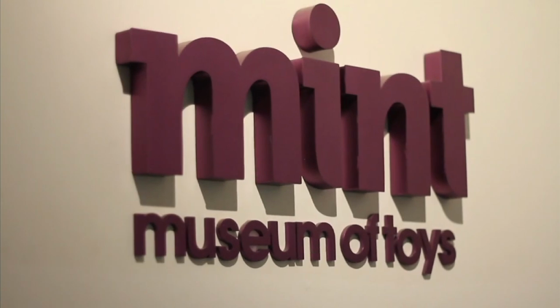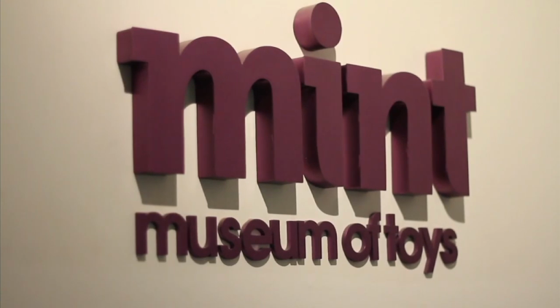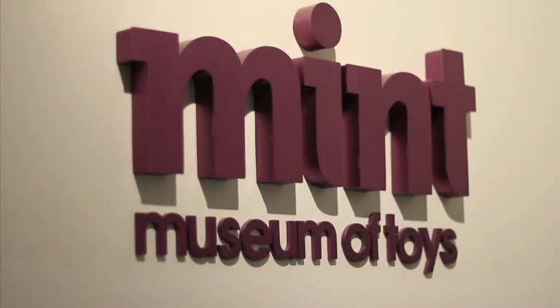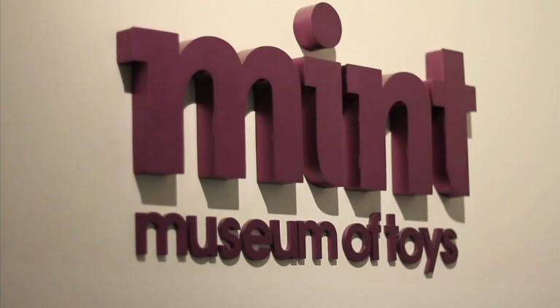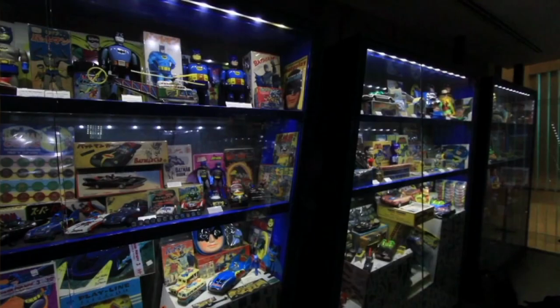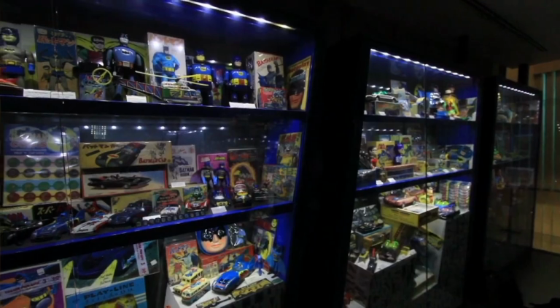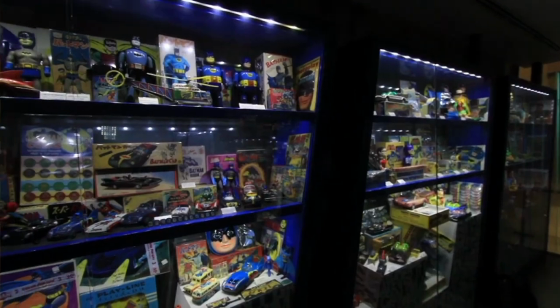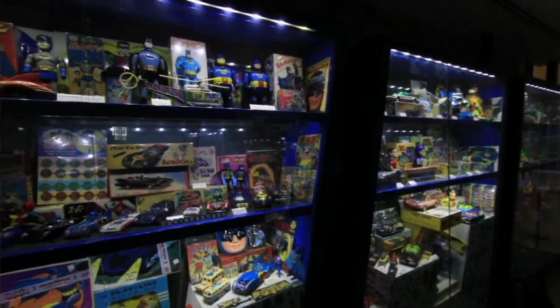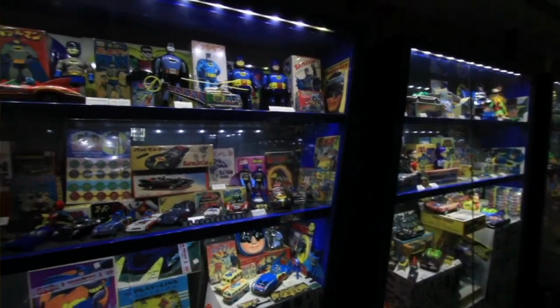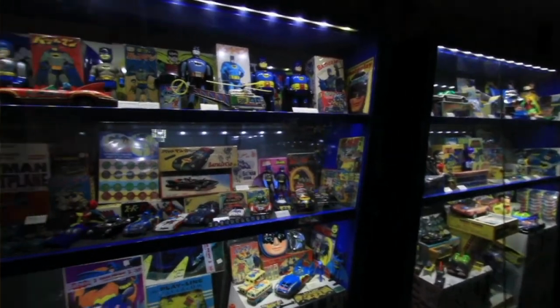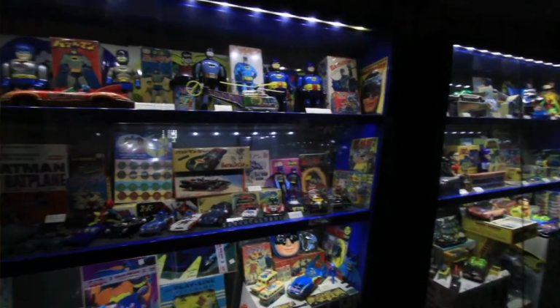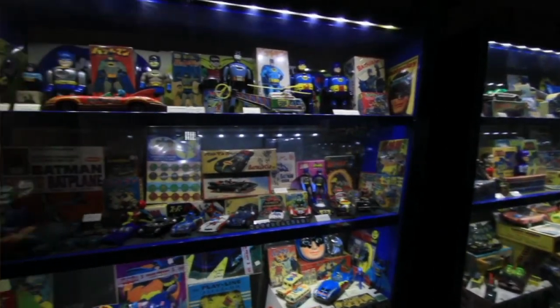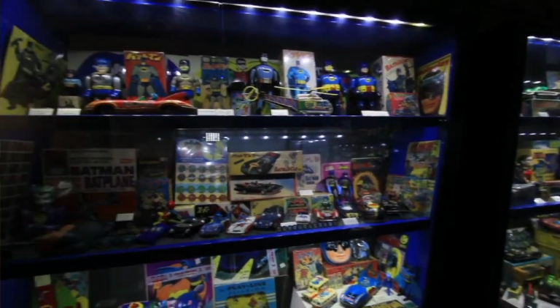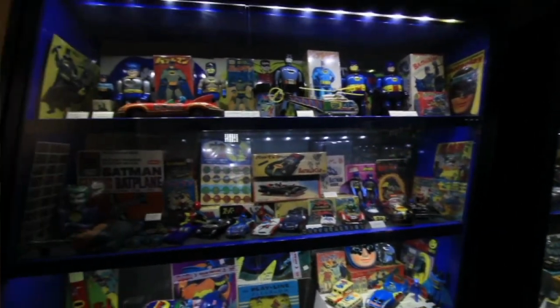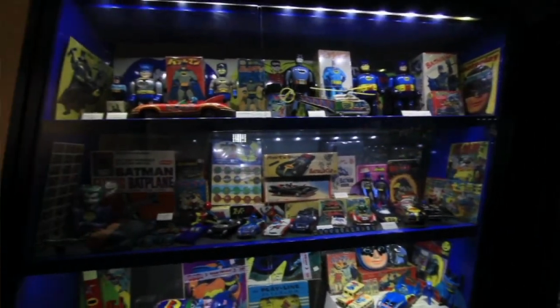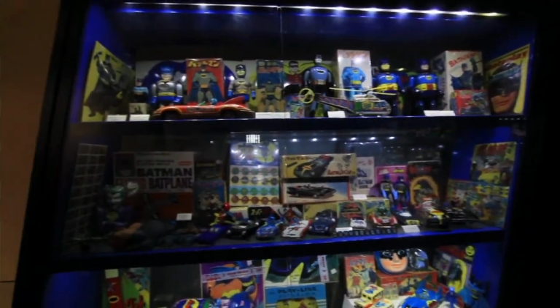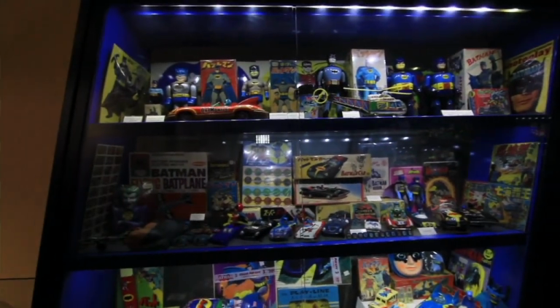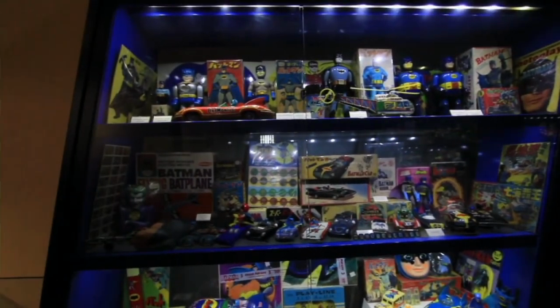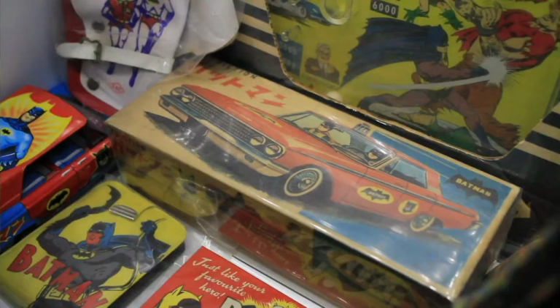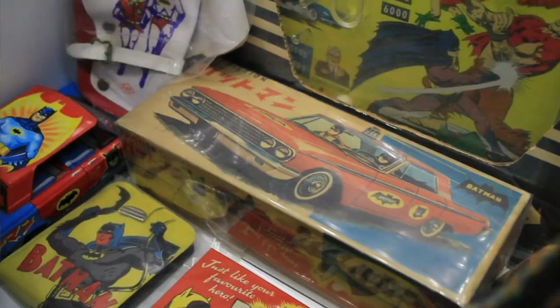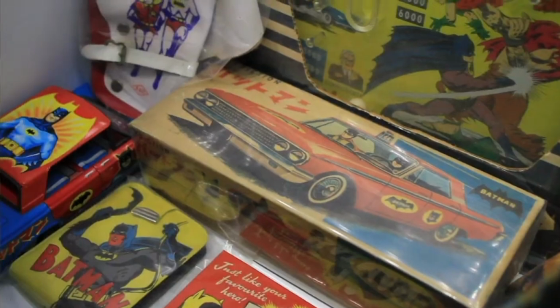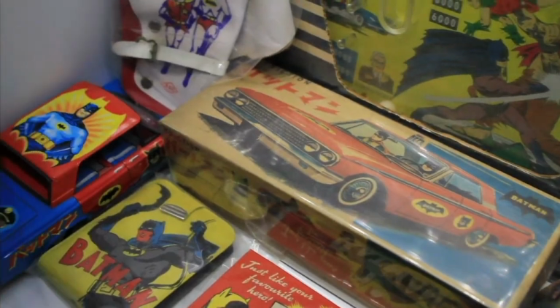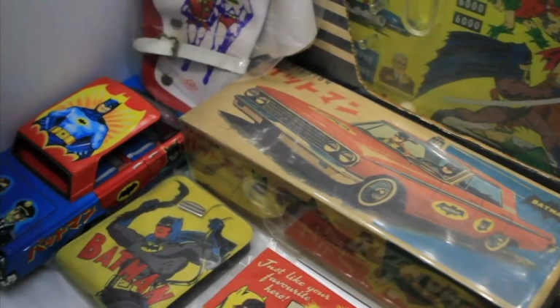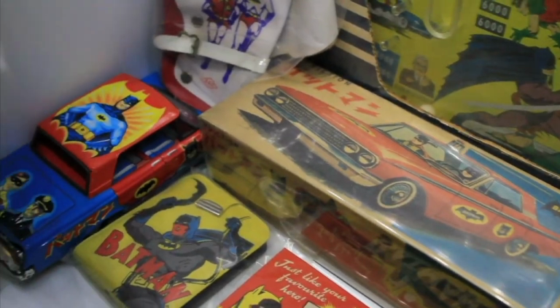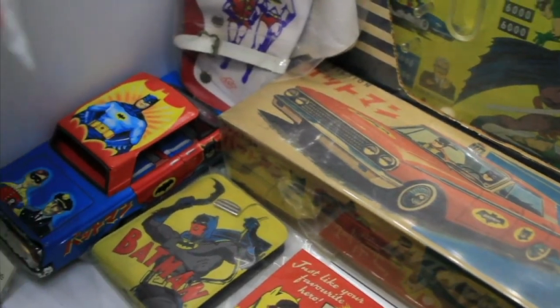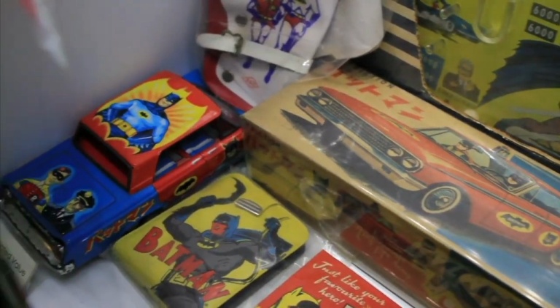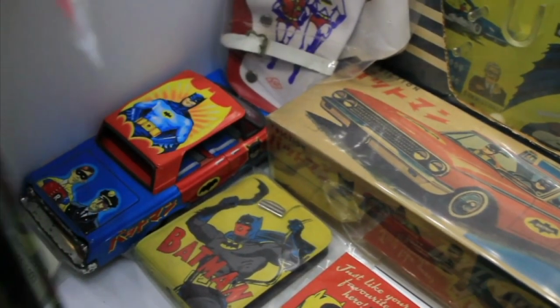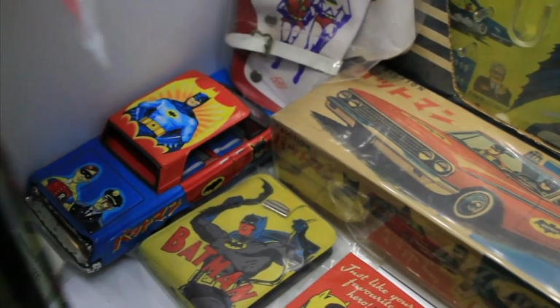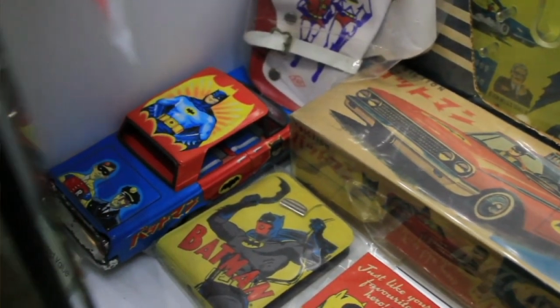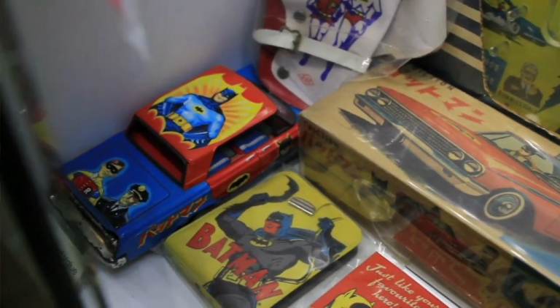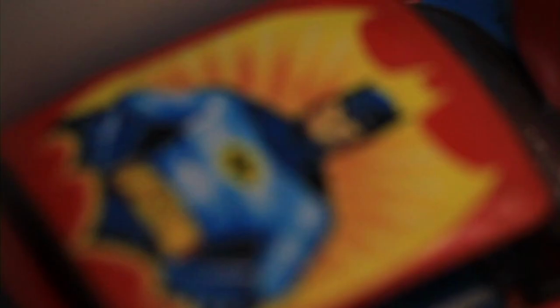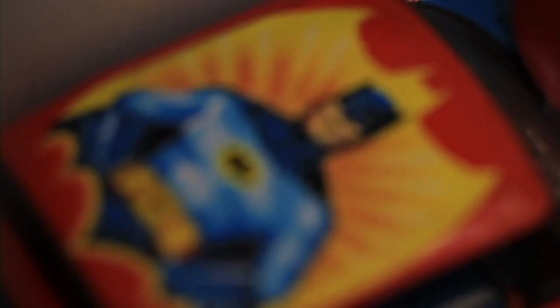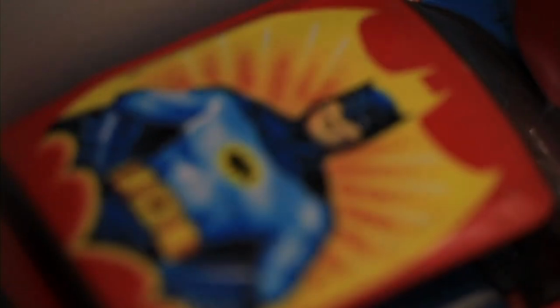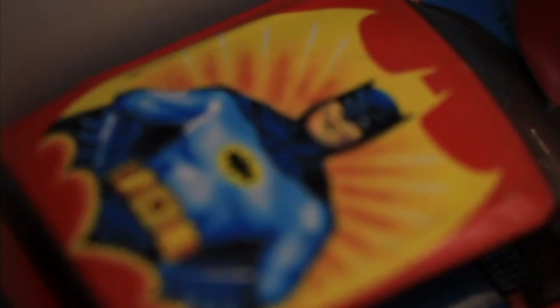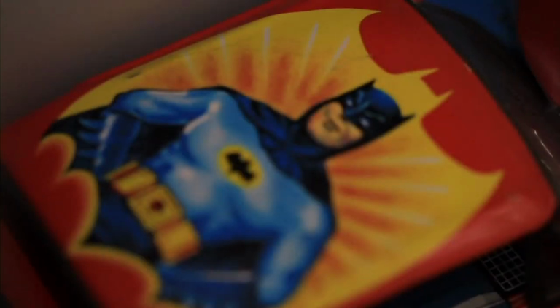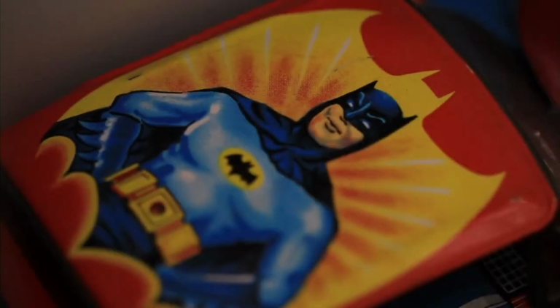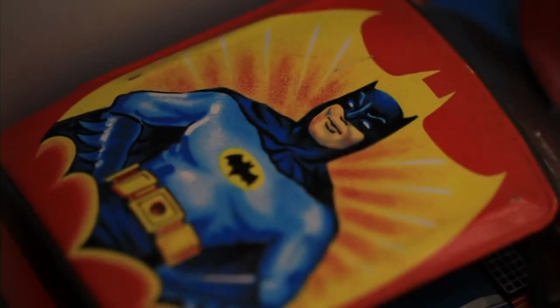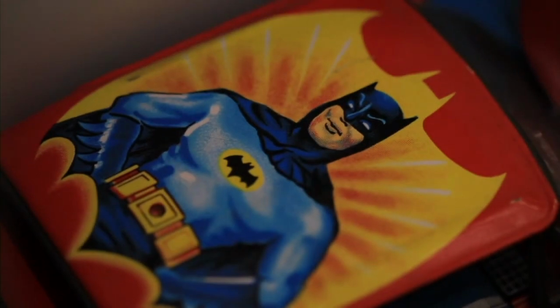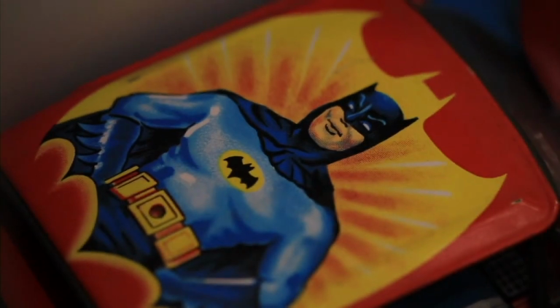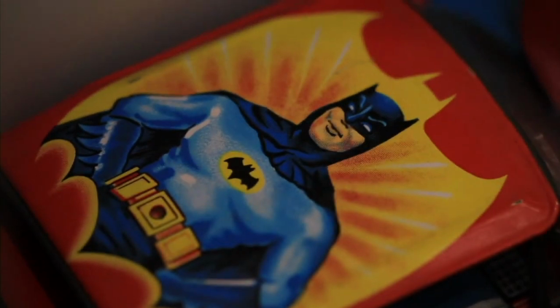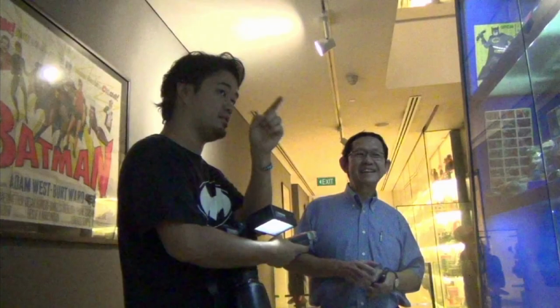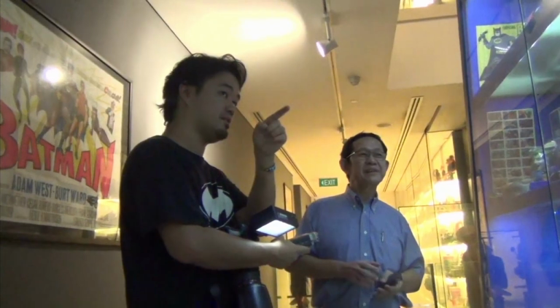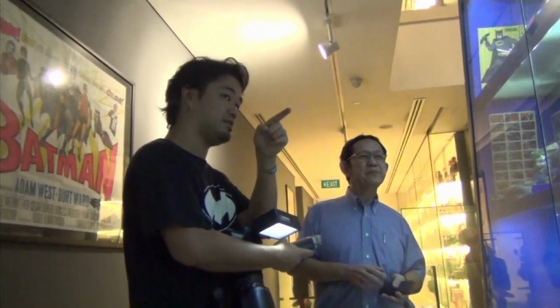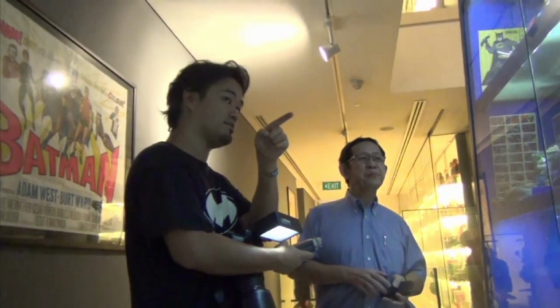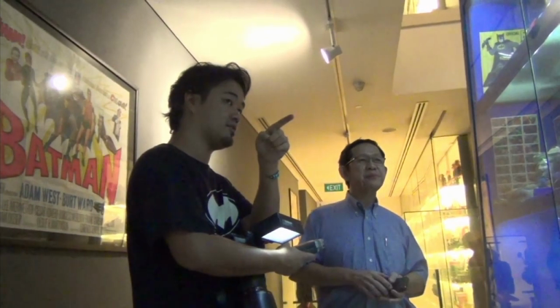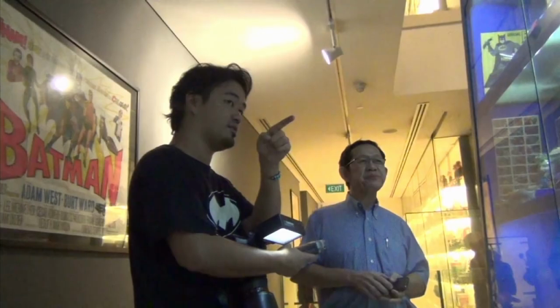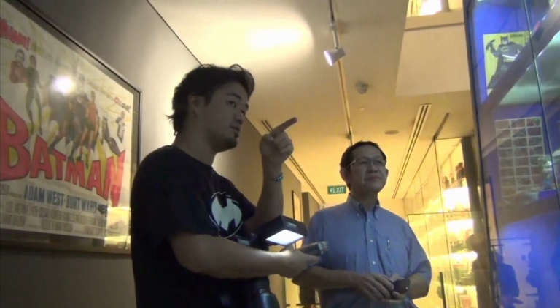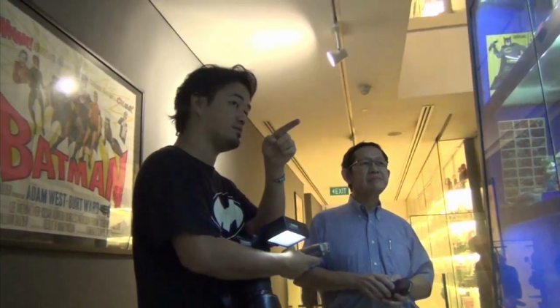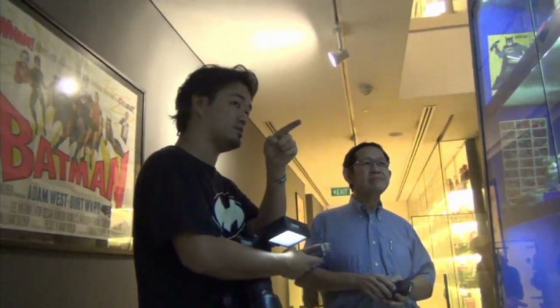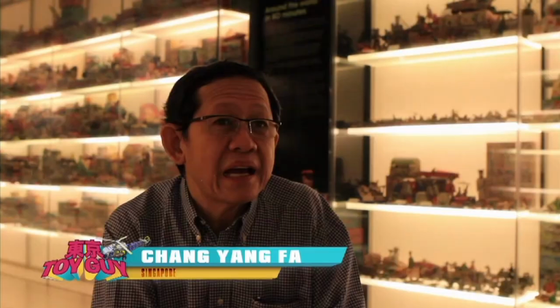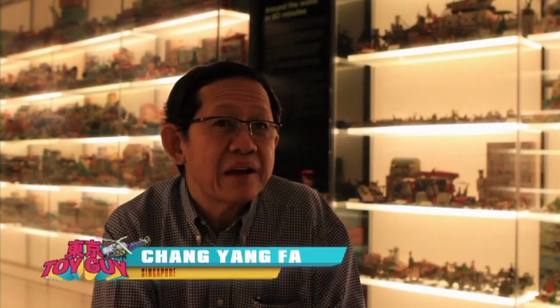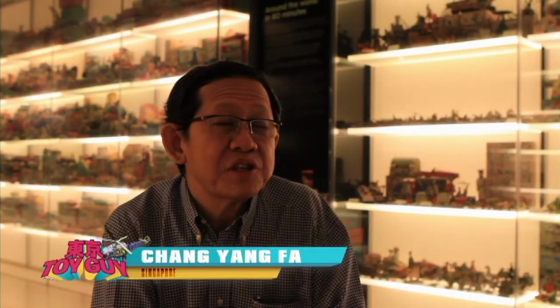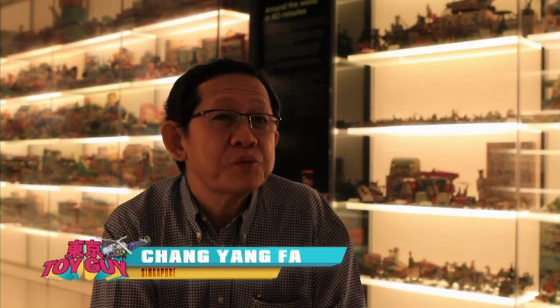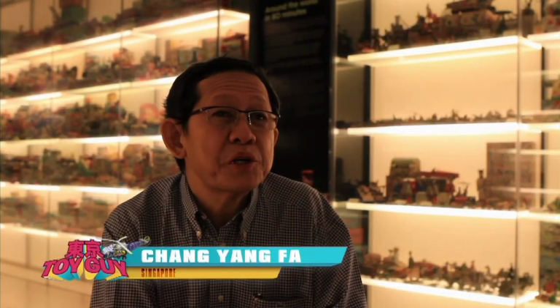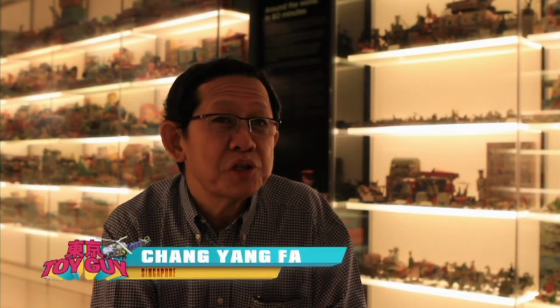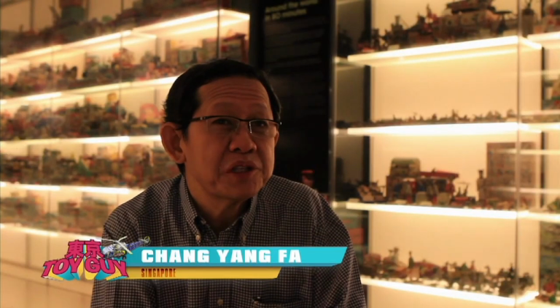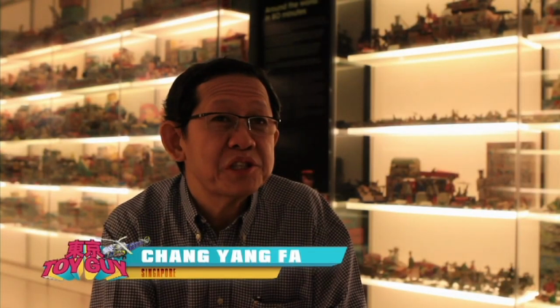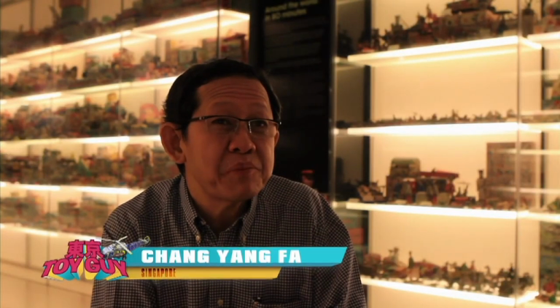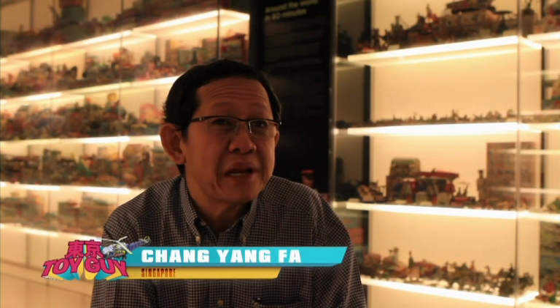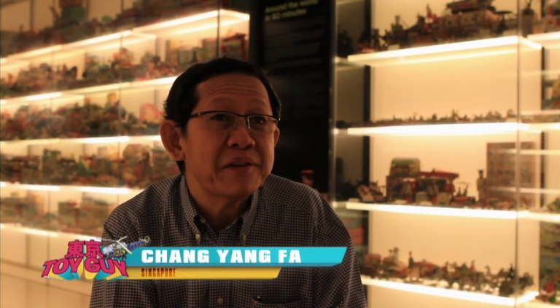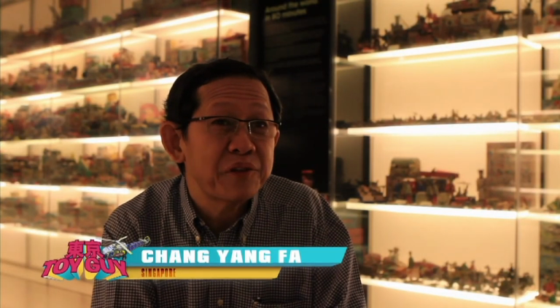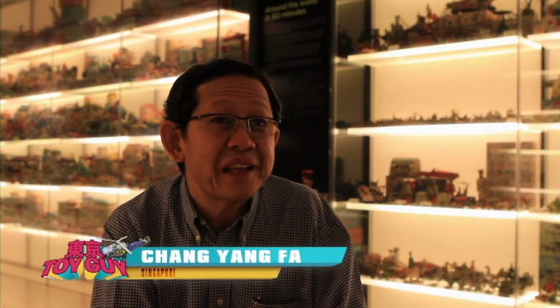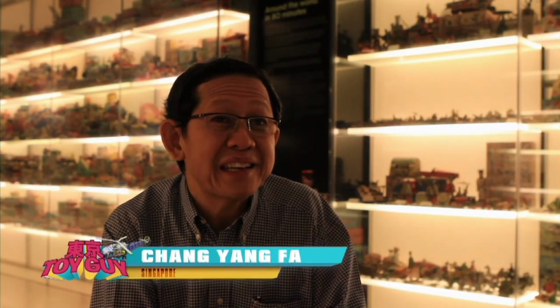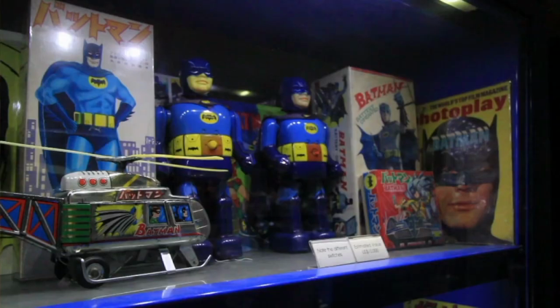The Batman Collection is one of the key pieces in my collection. That's why I have a special display for this.